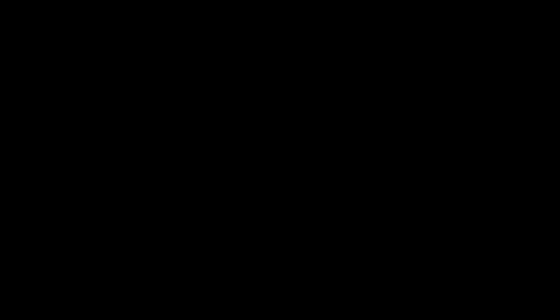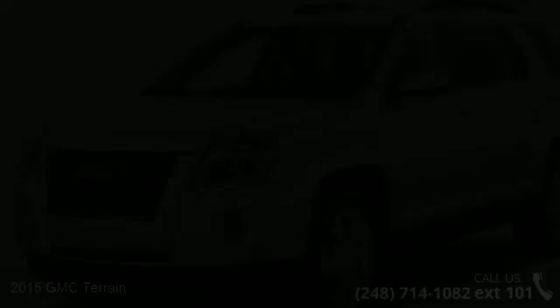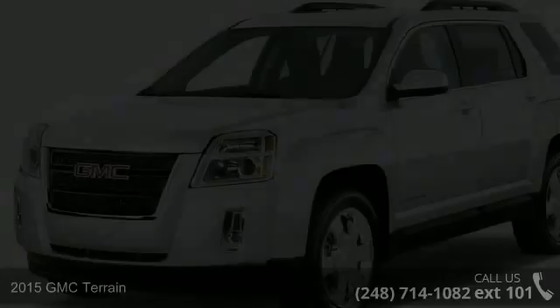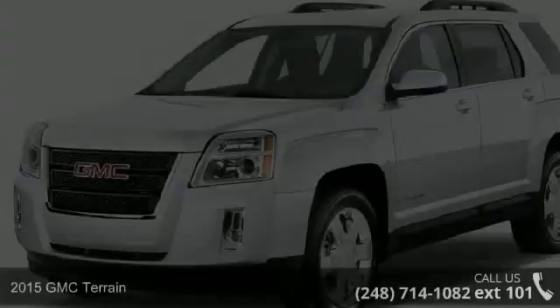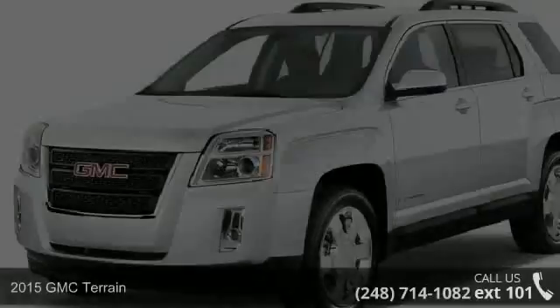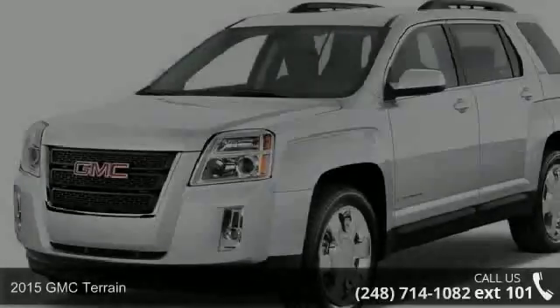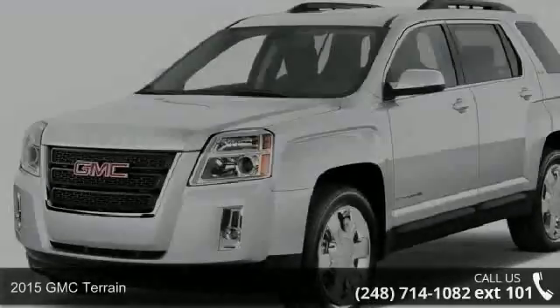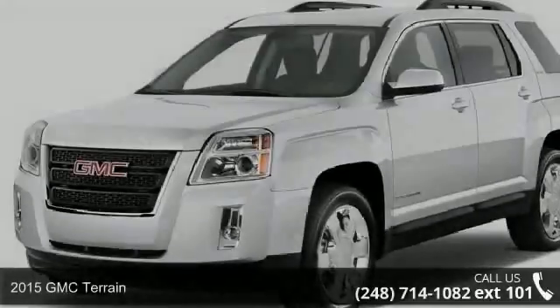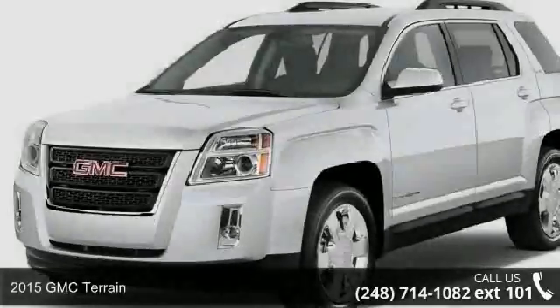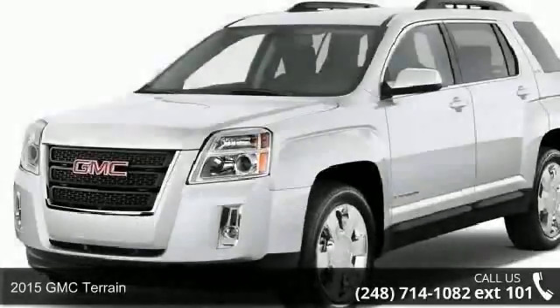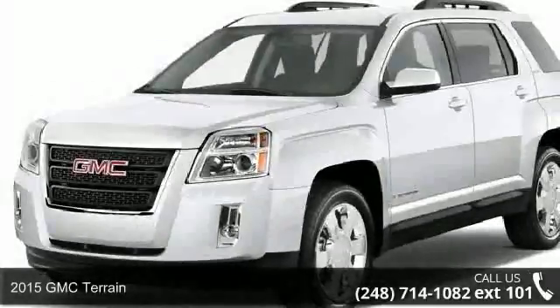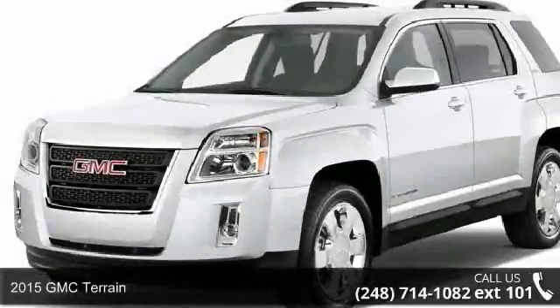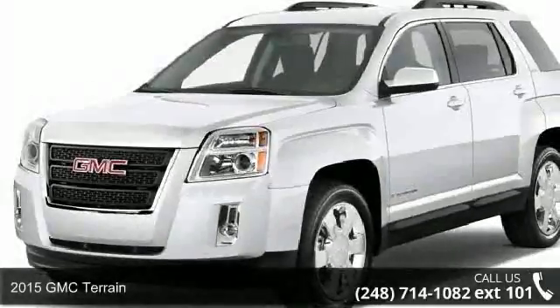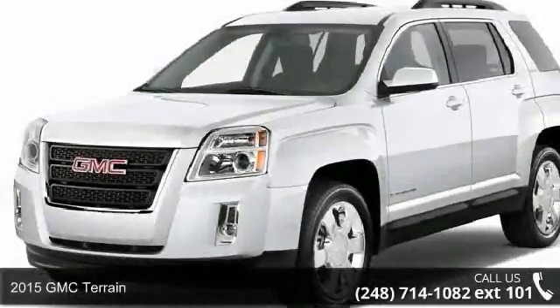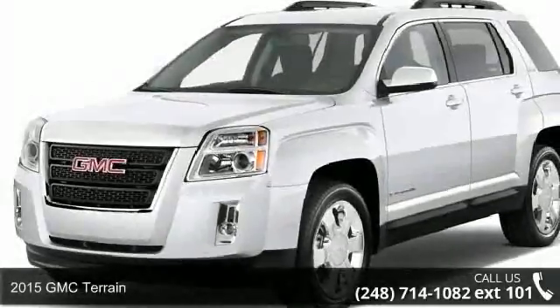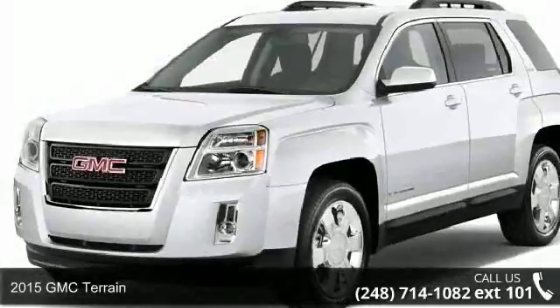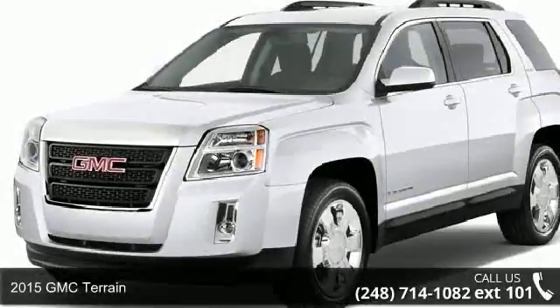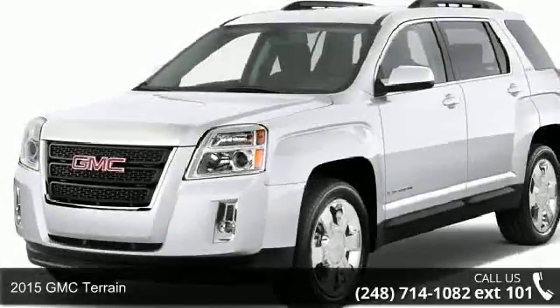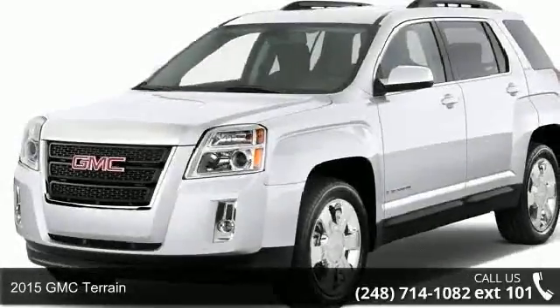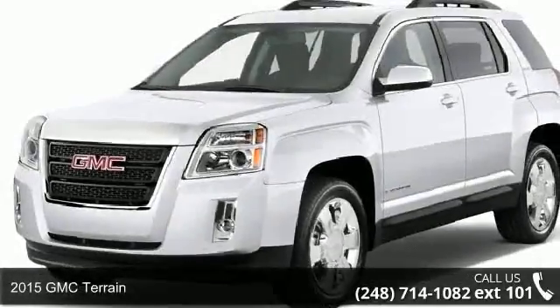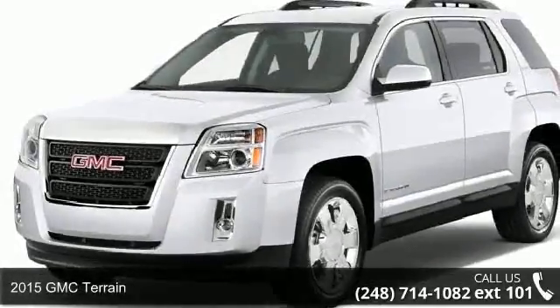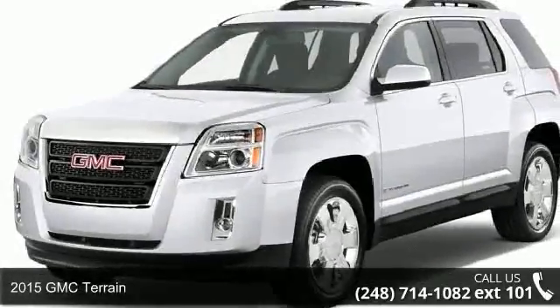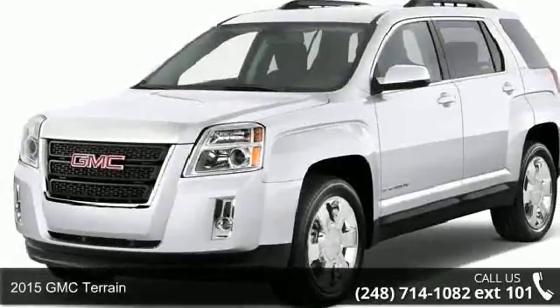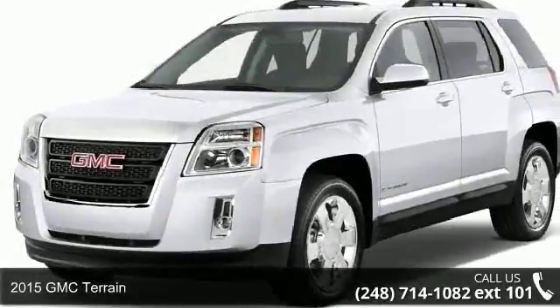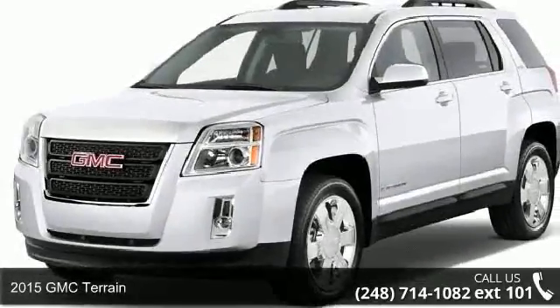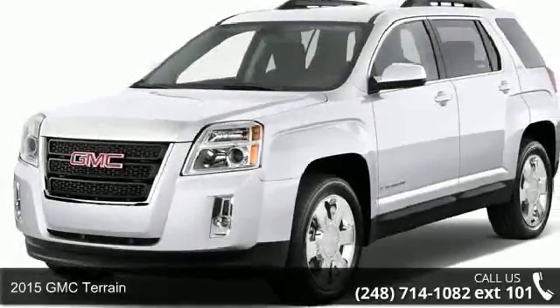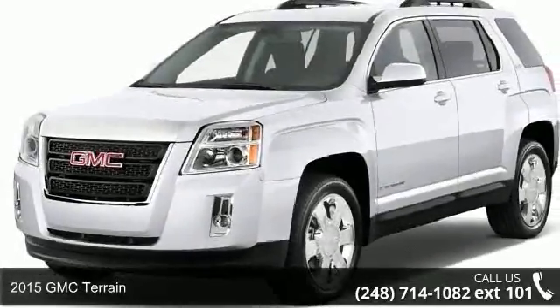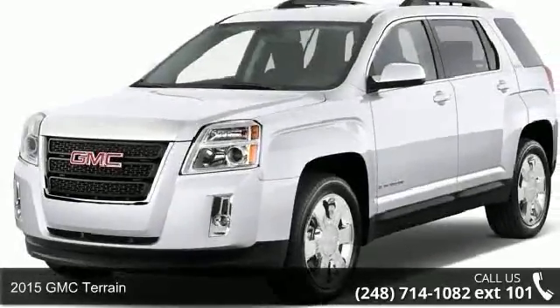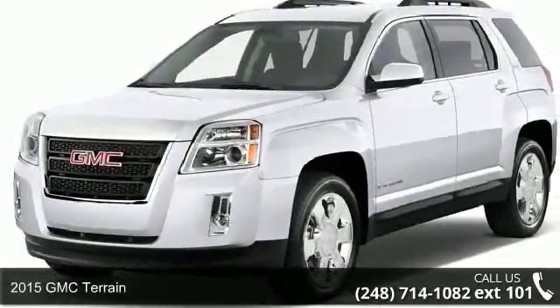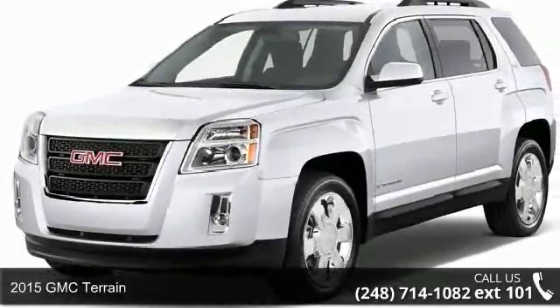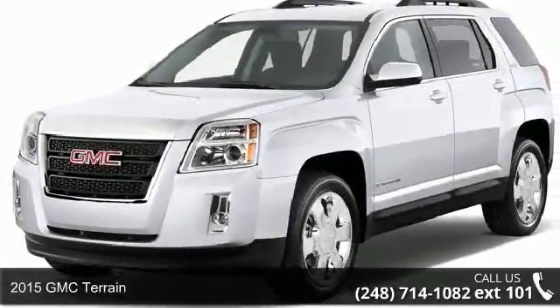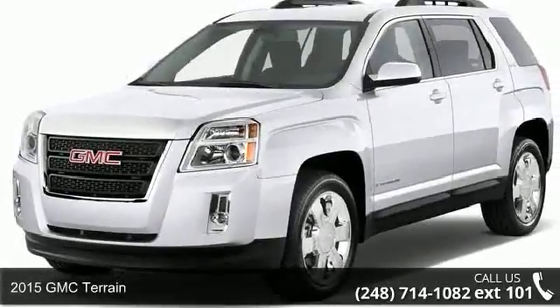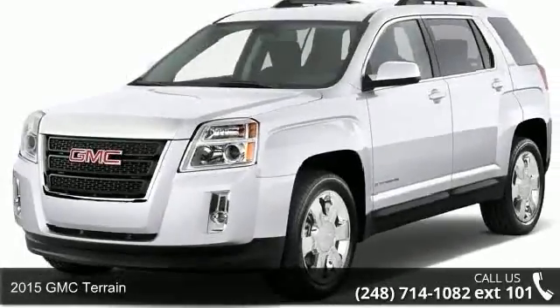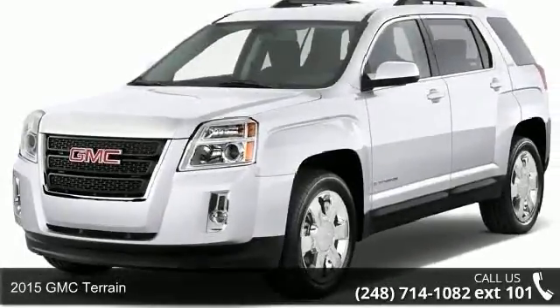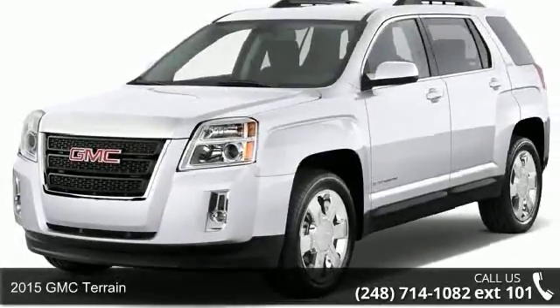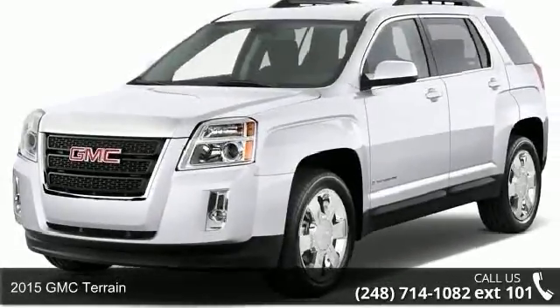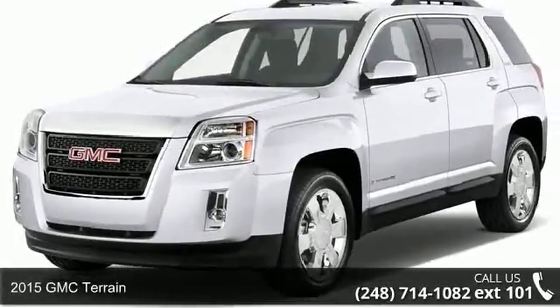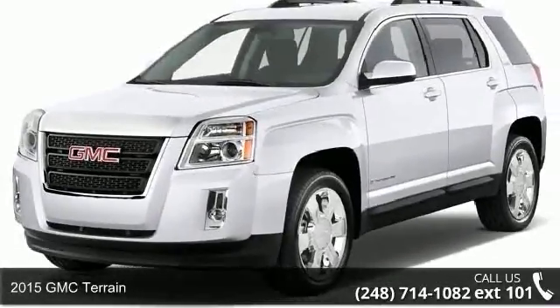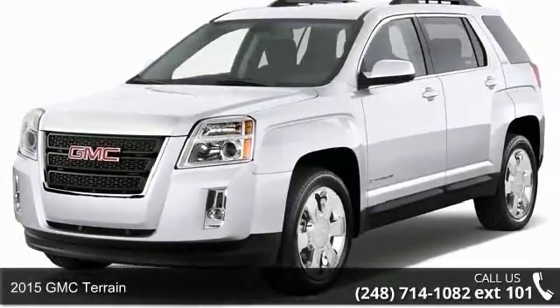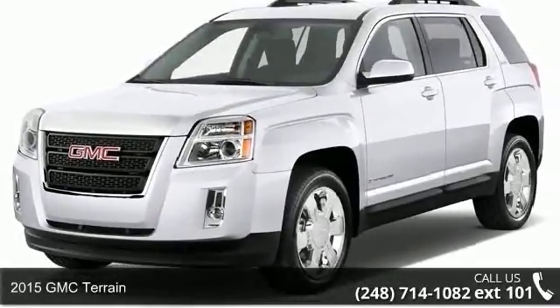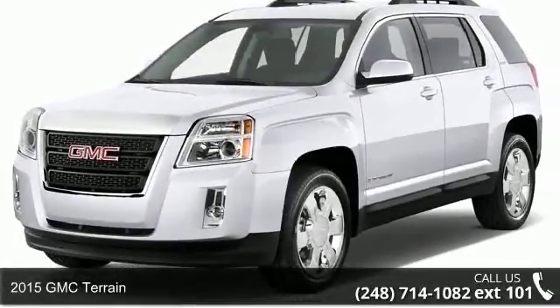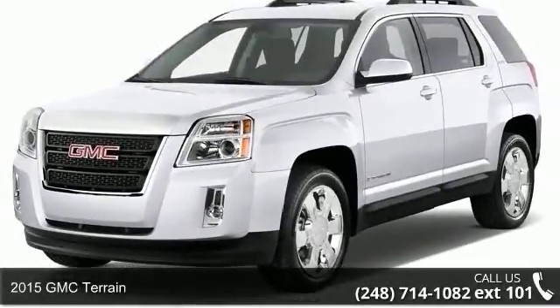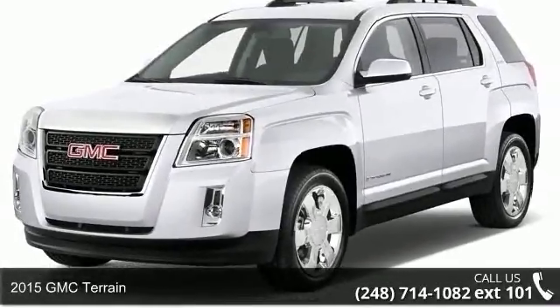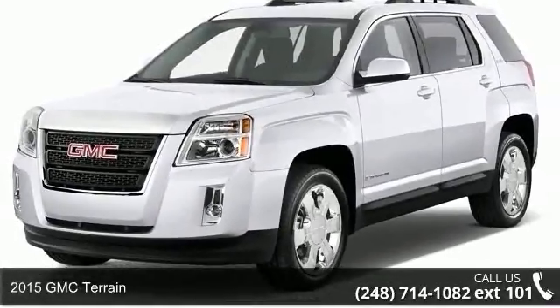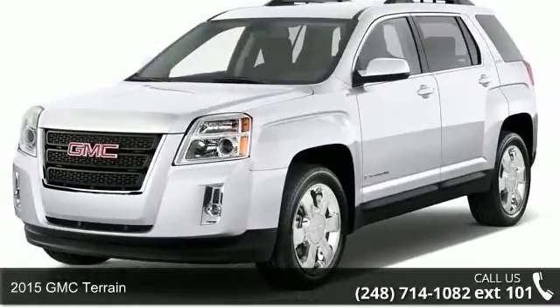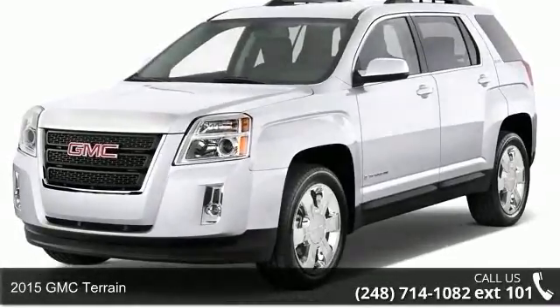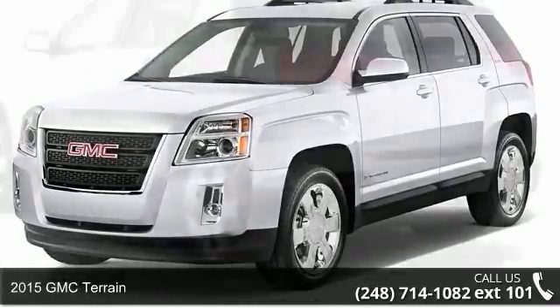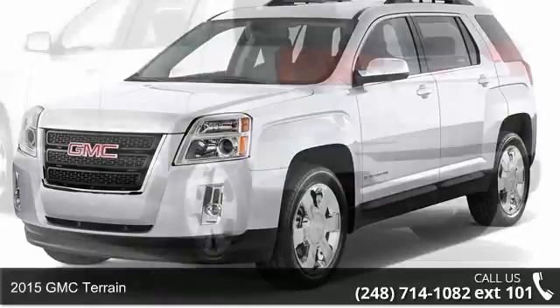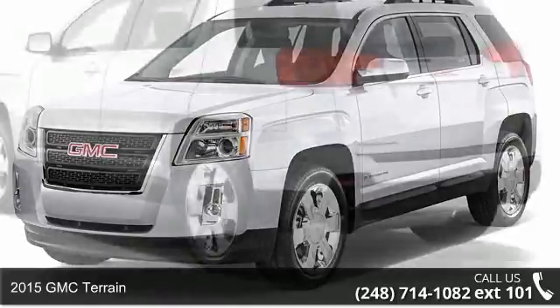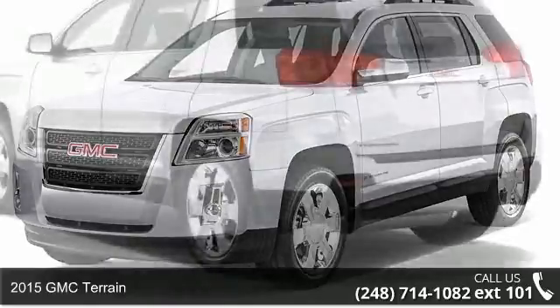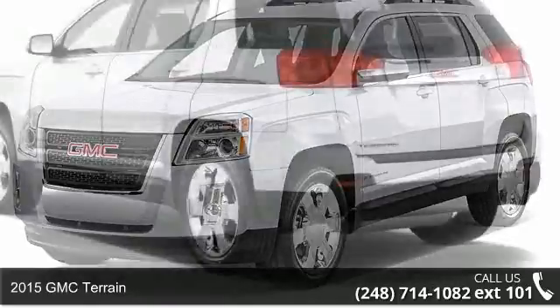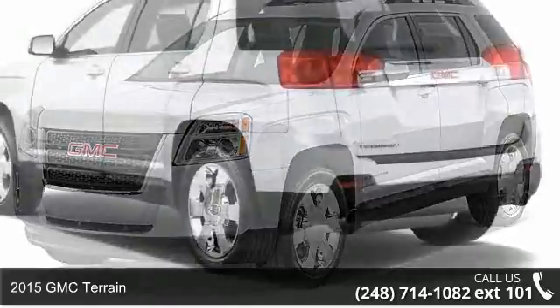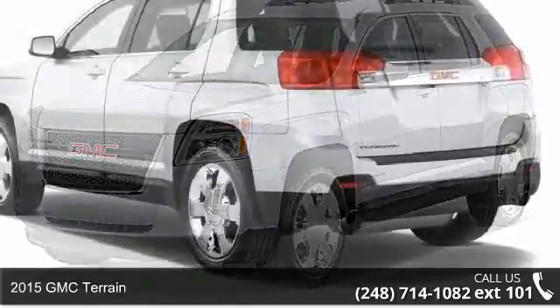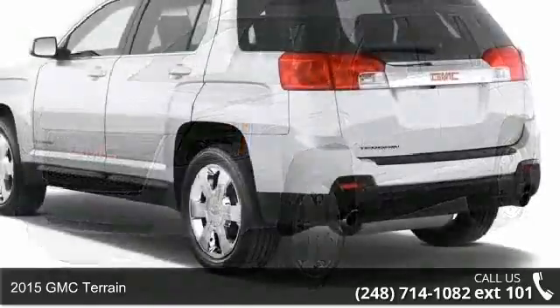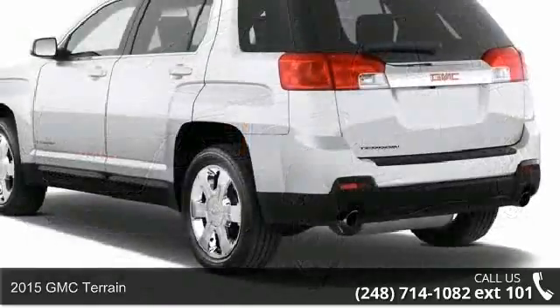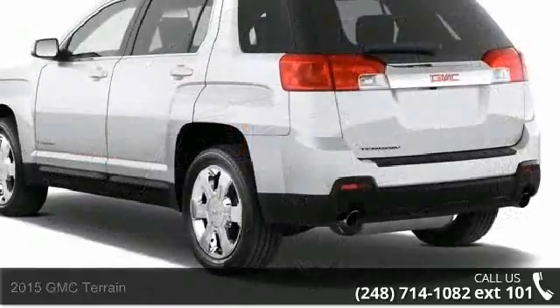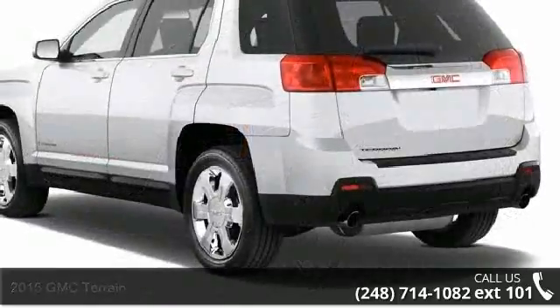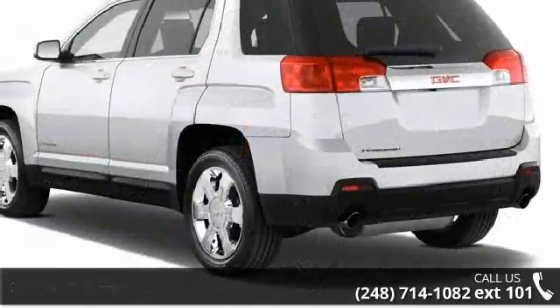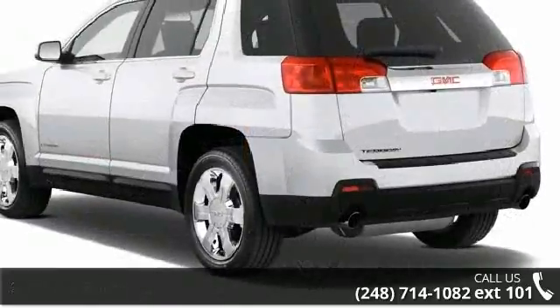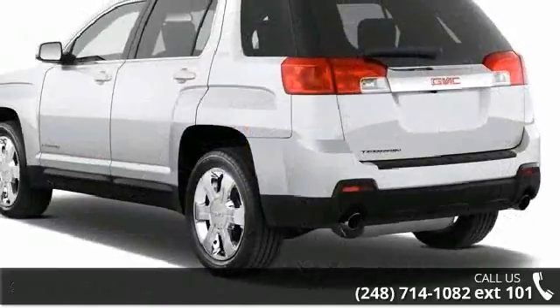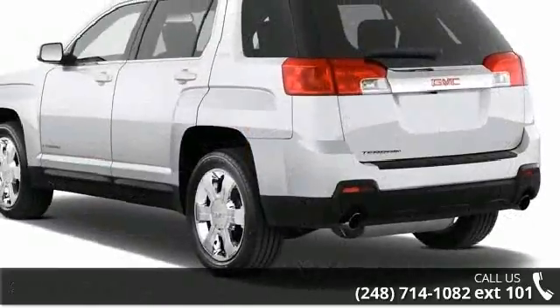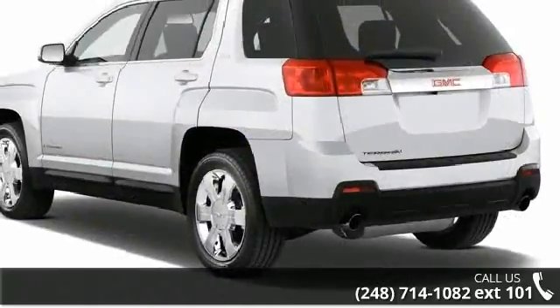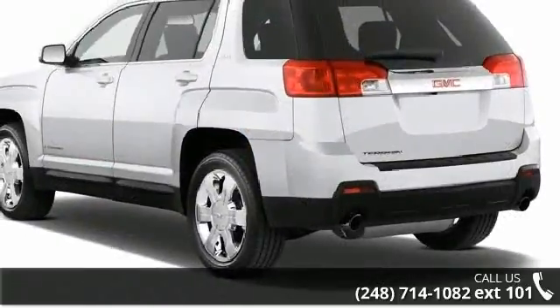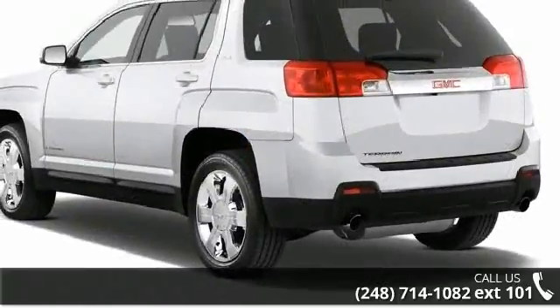Presenting the 2015 GMC Terrain. If you are looking for a first-rate auto, this one could be yours today.